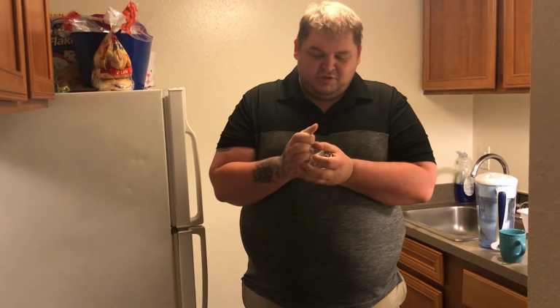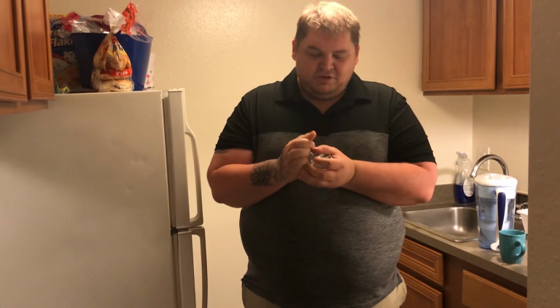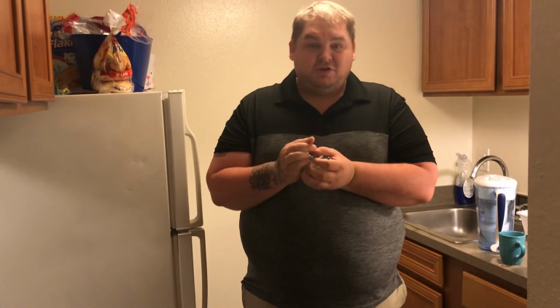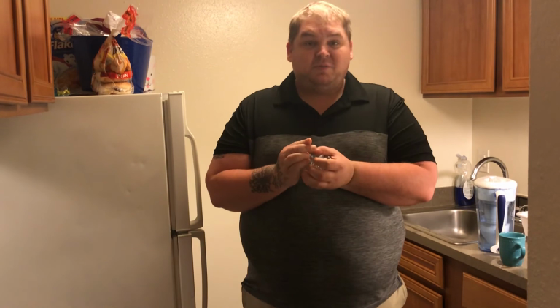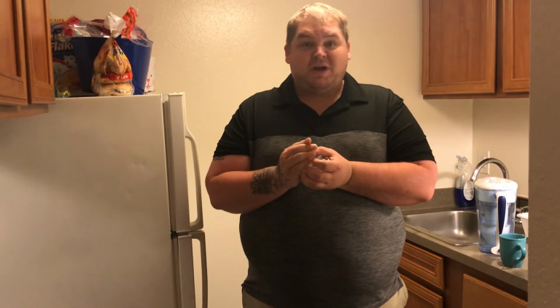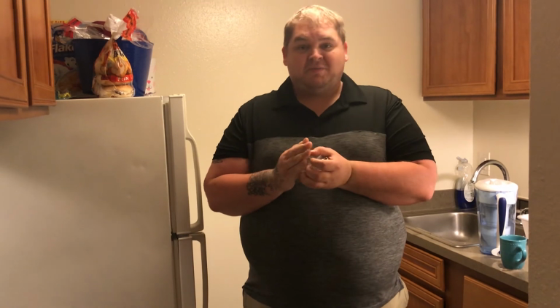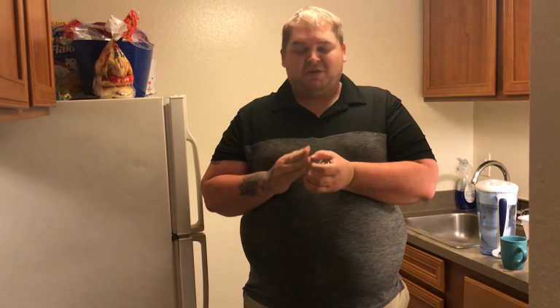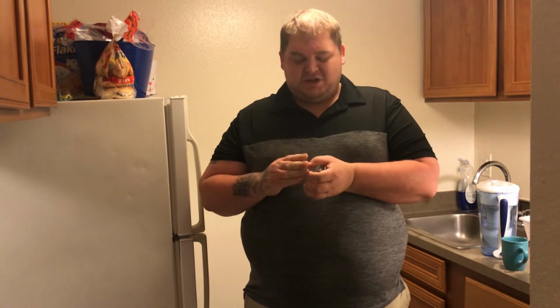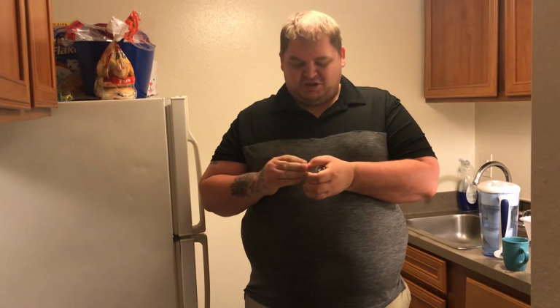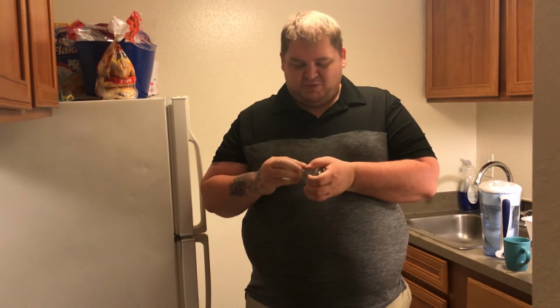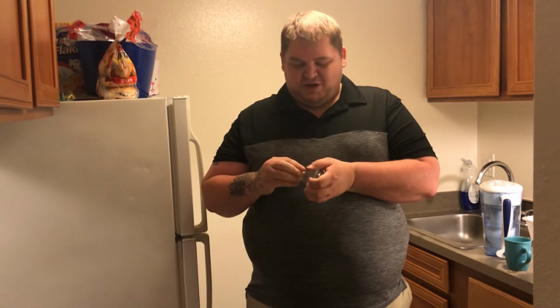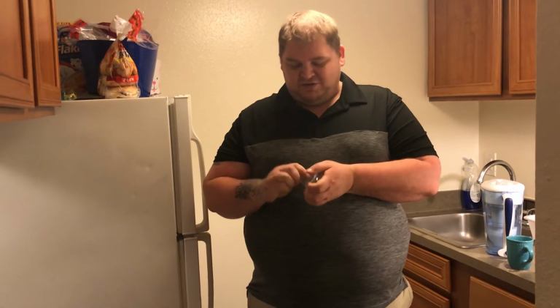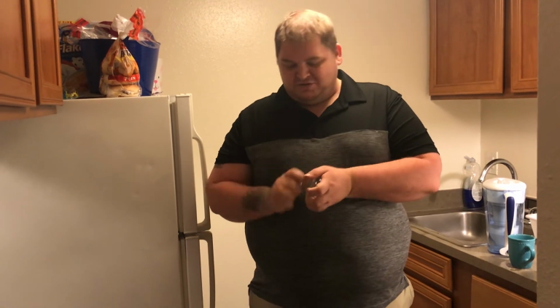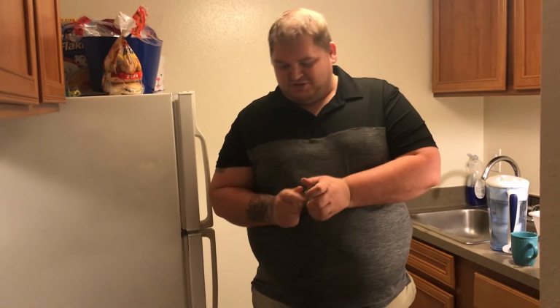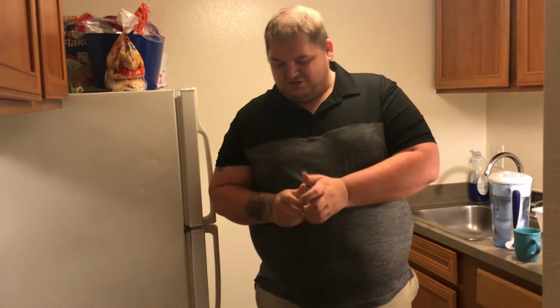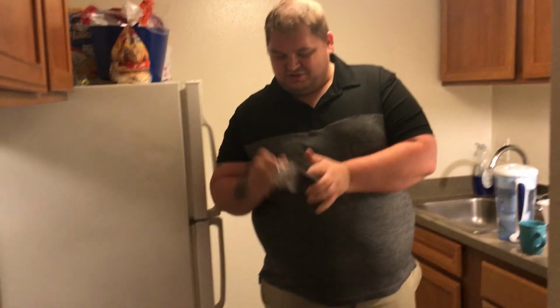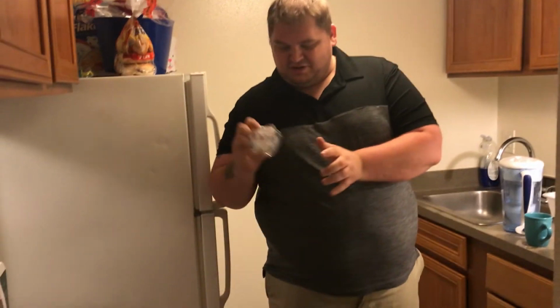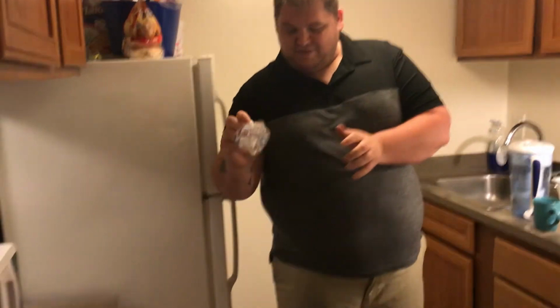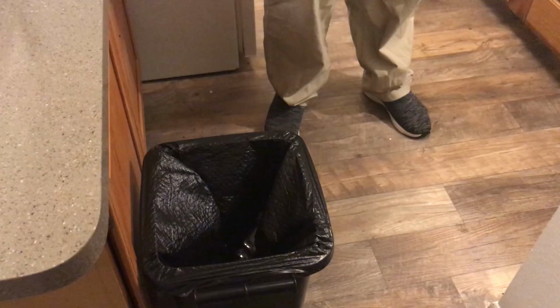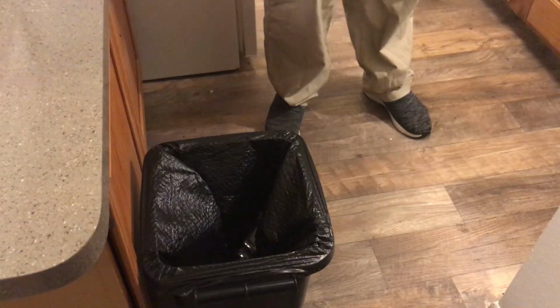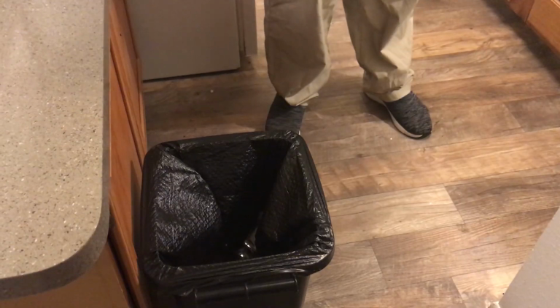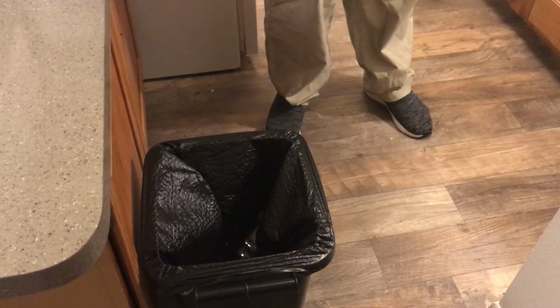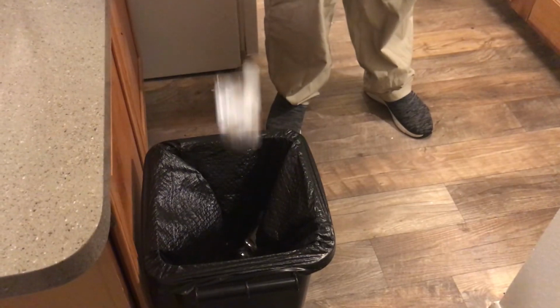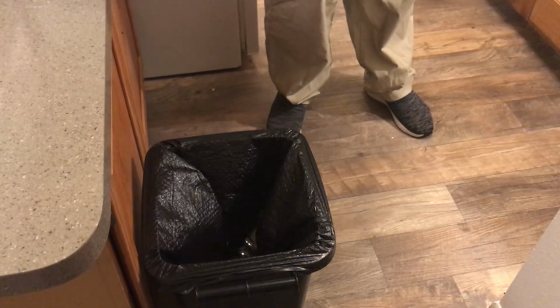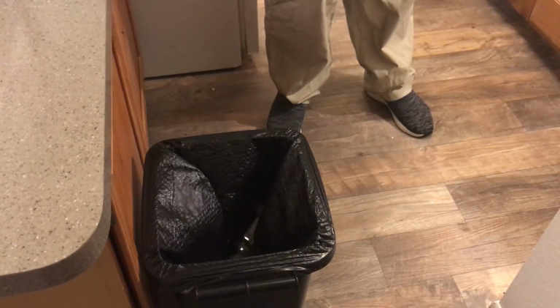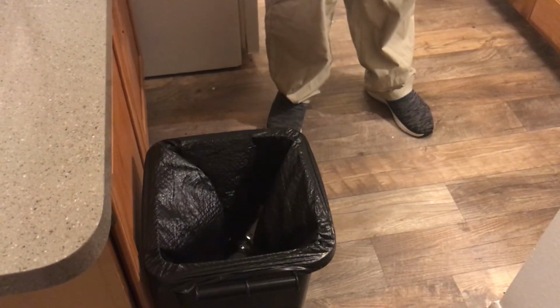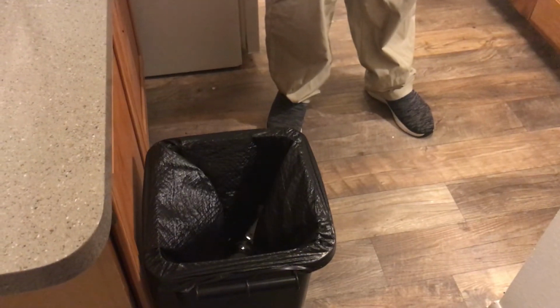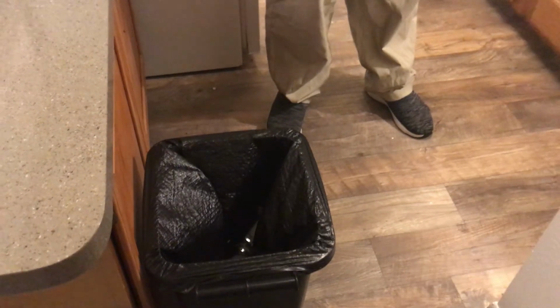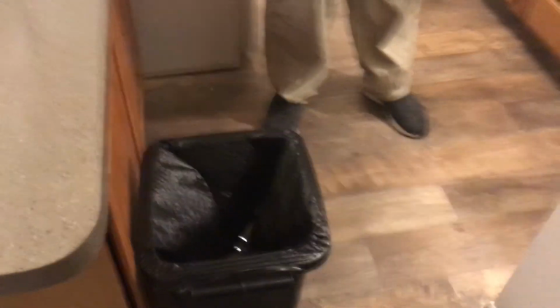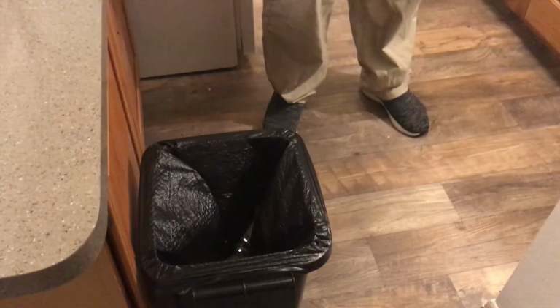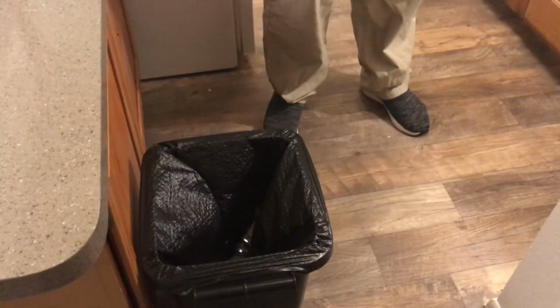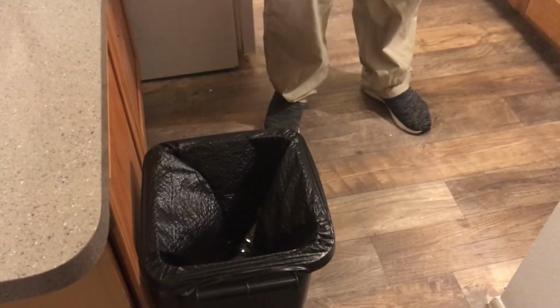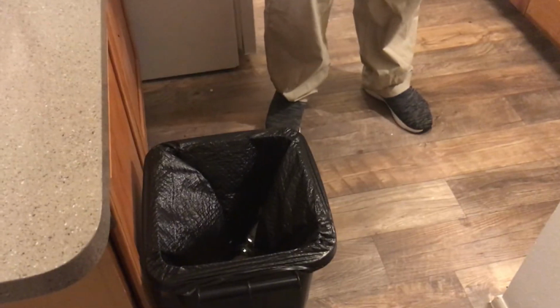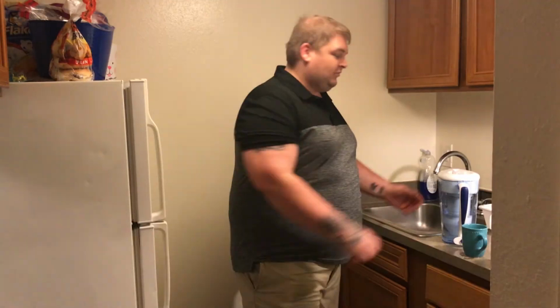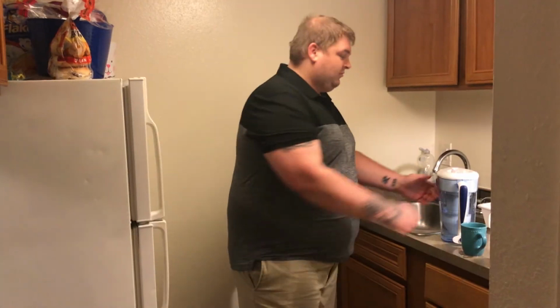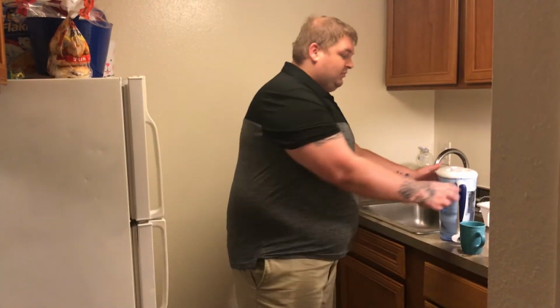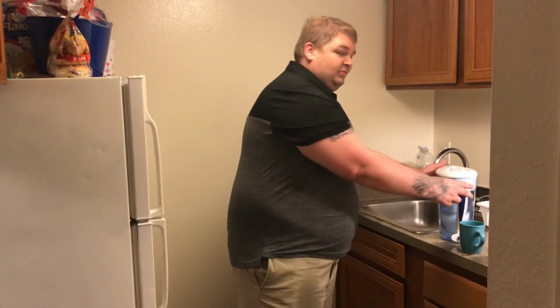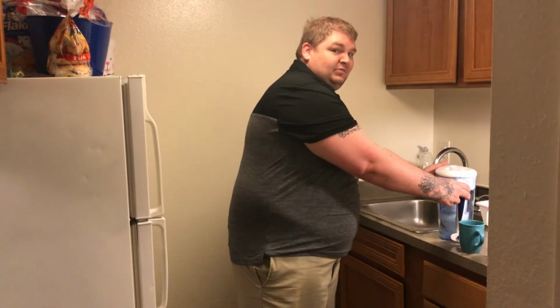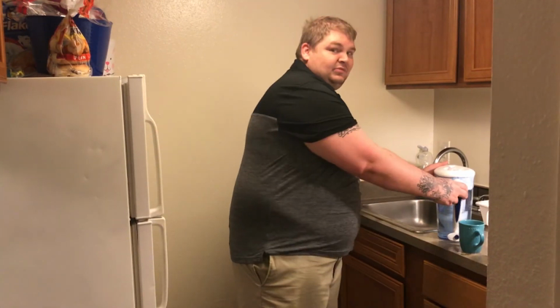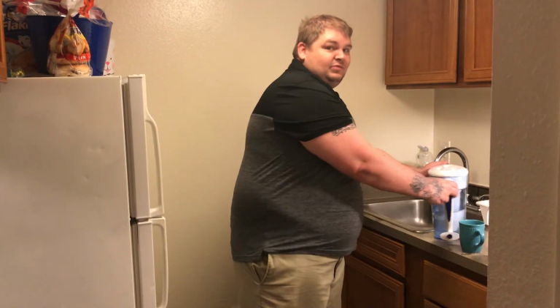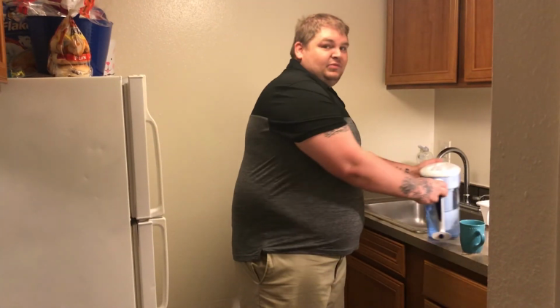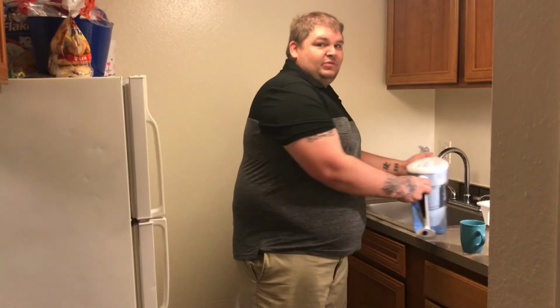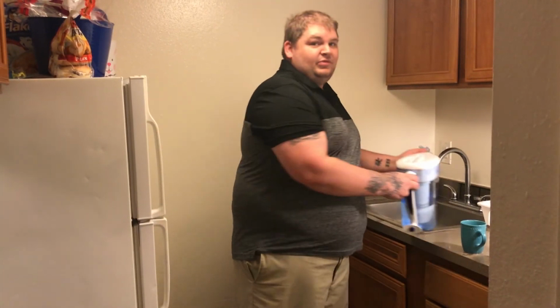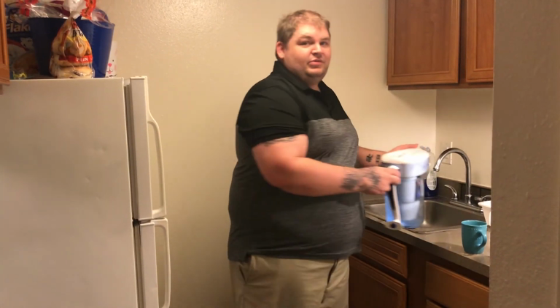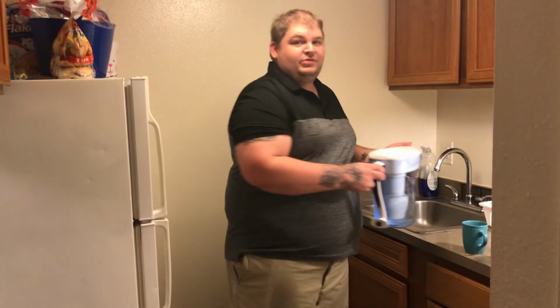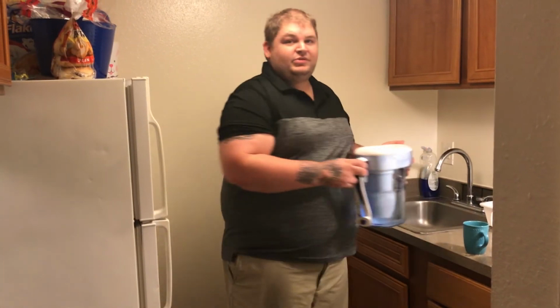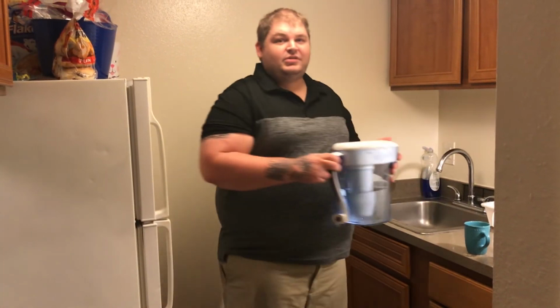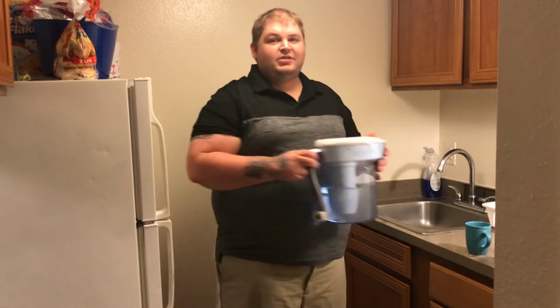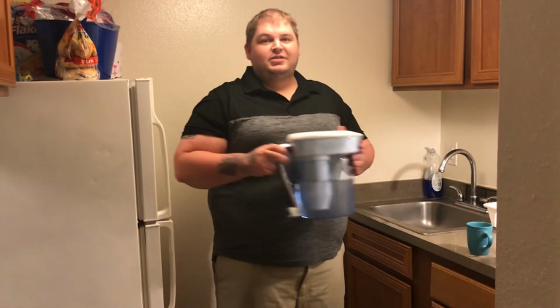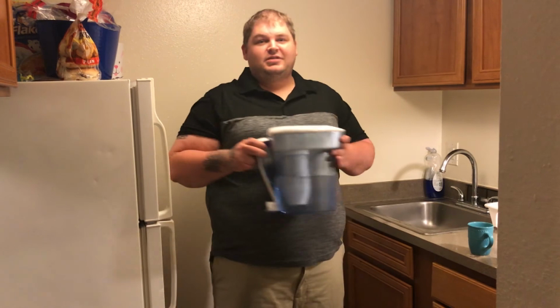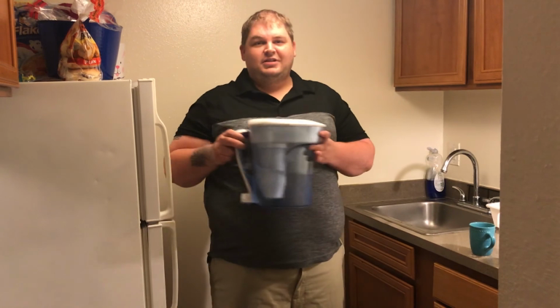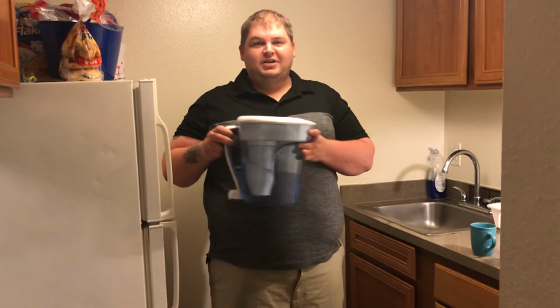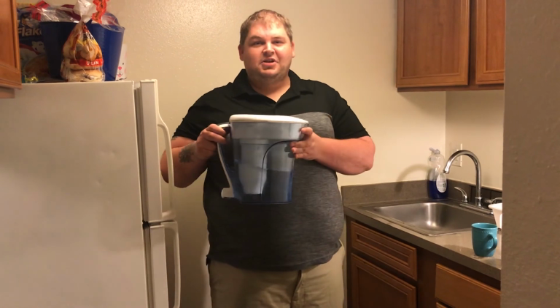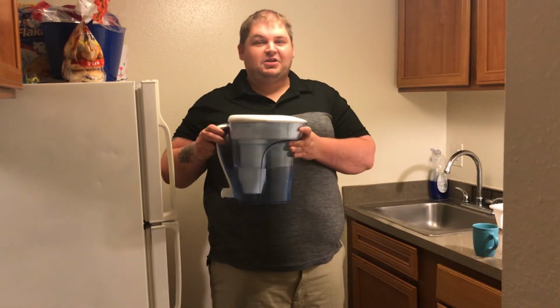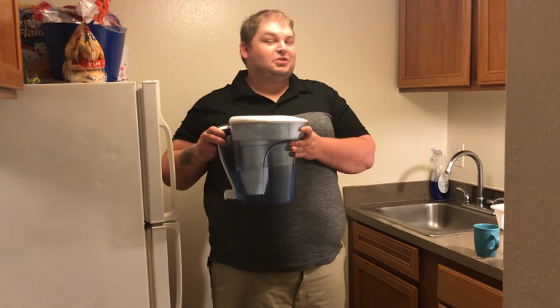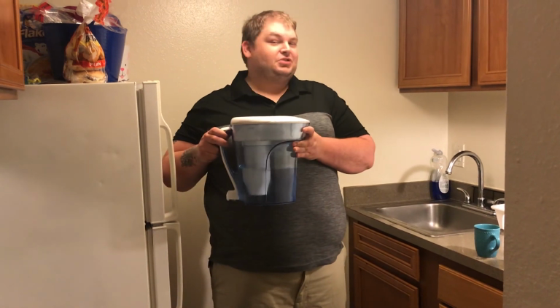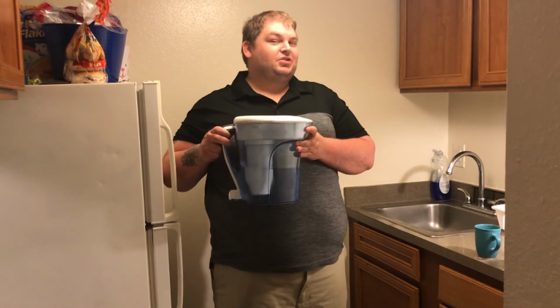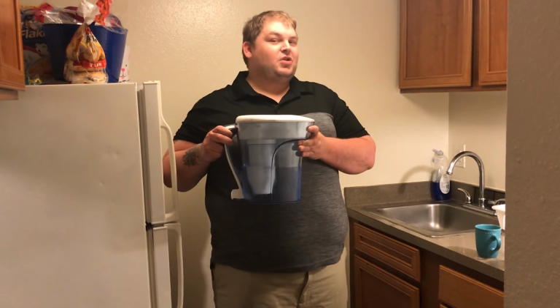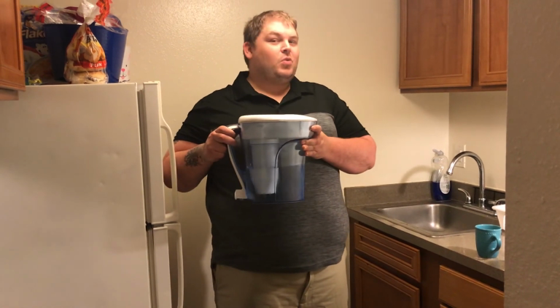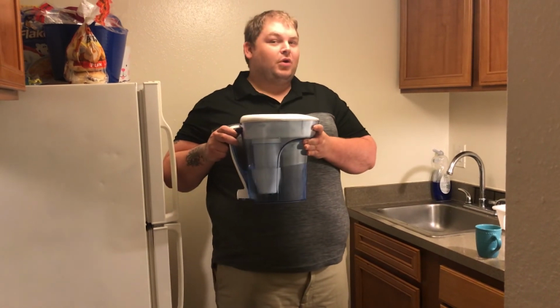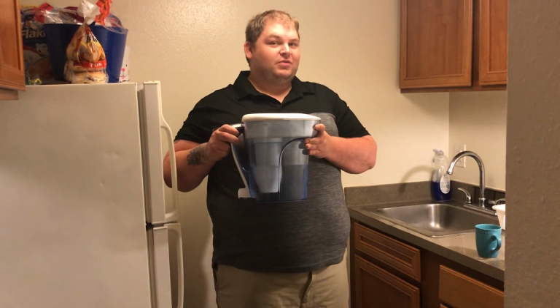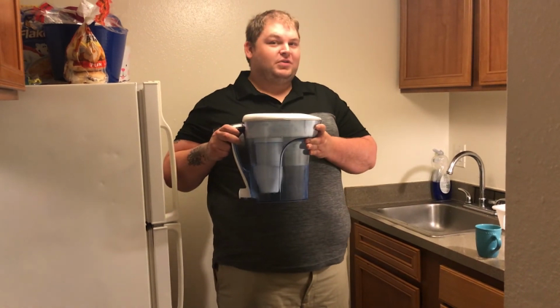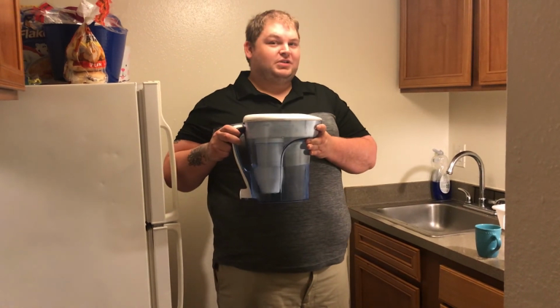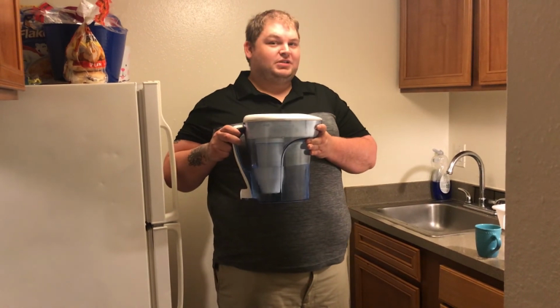Goodbye plastic bottle. Hello Zero Water Filter.